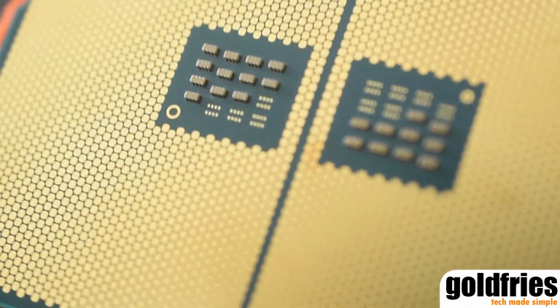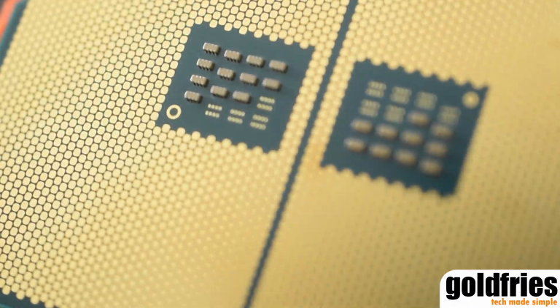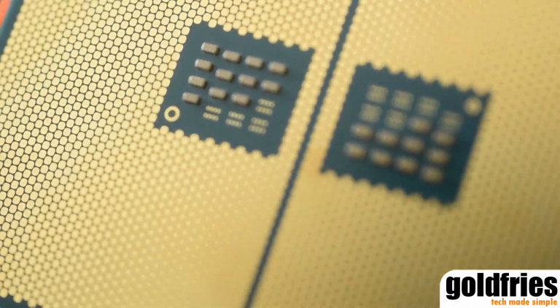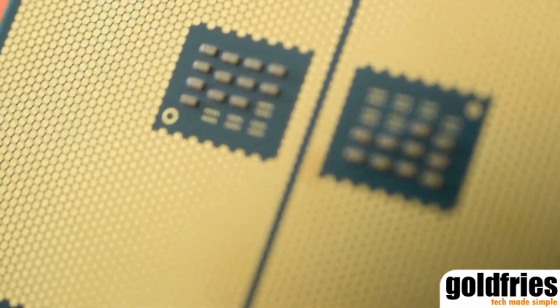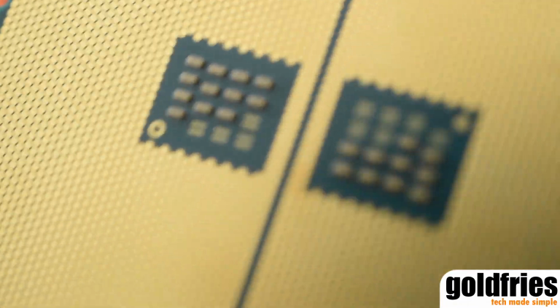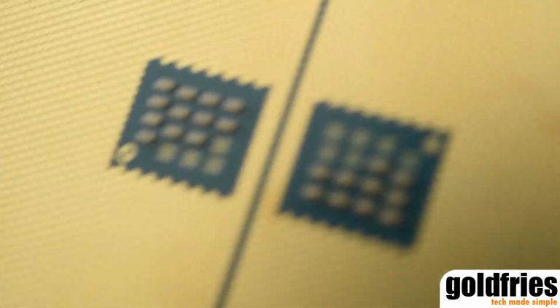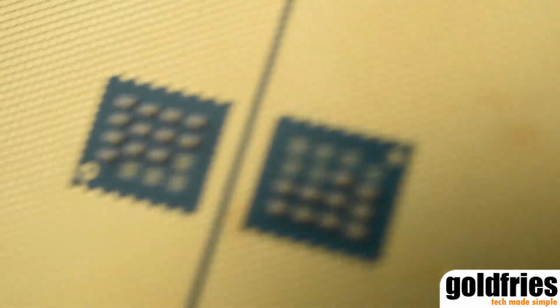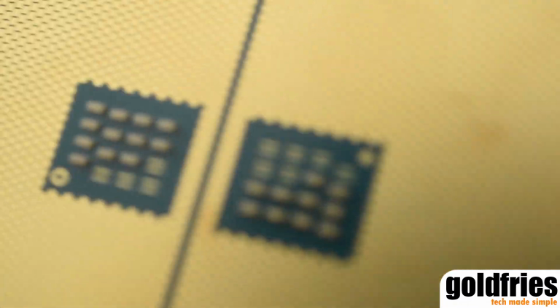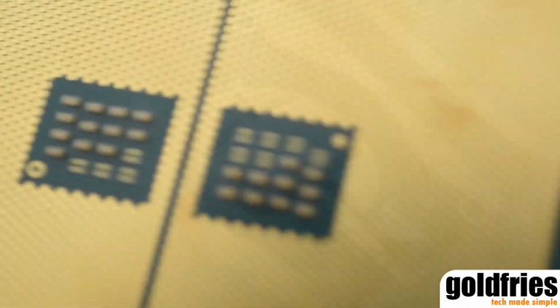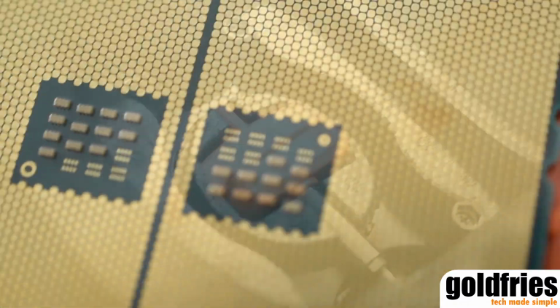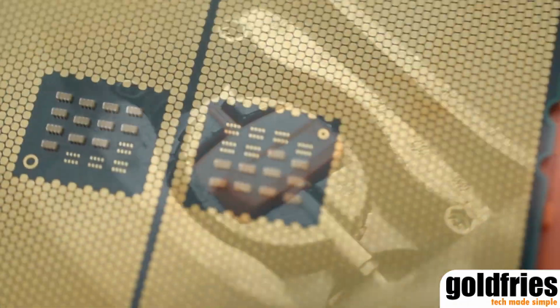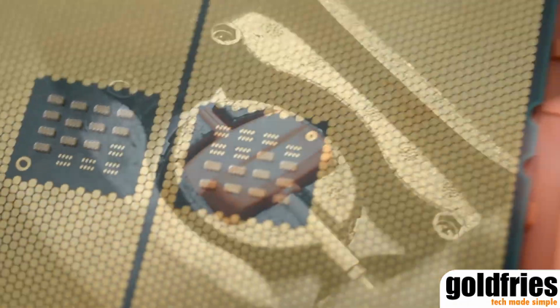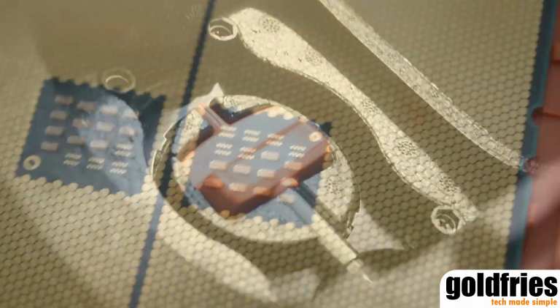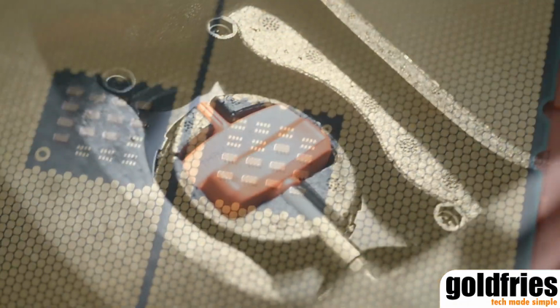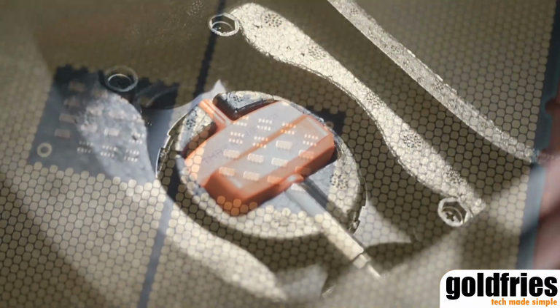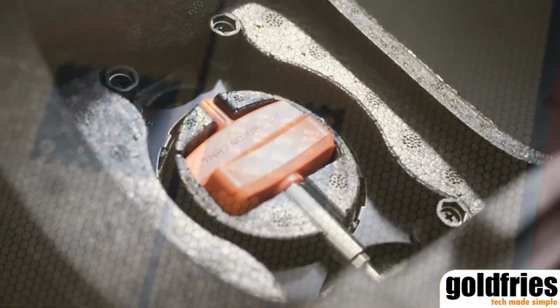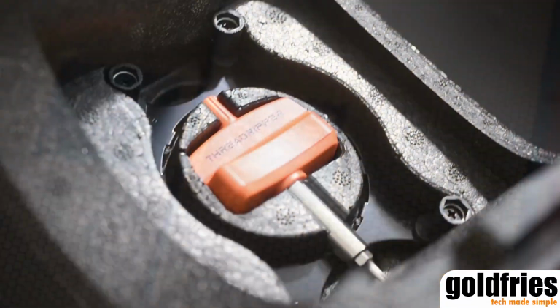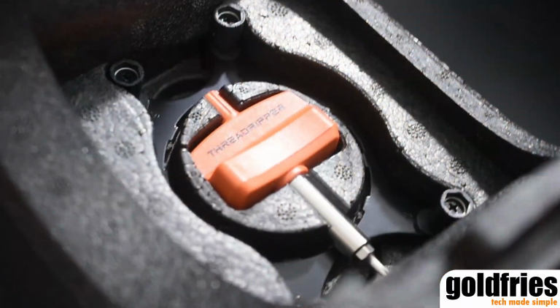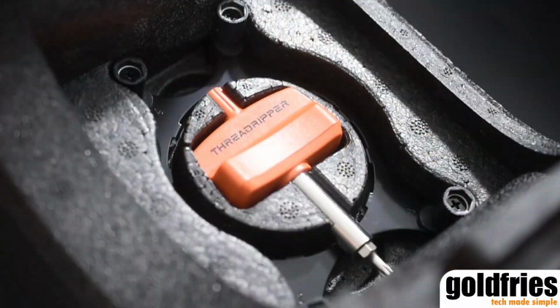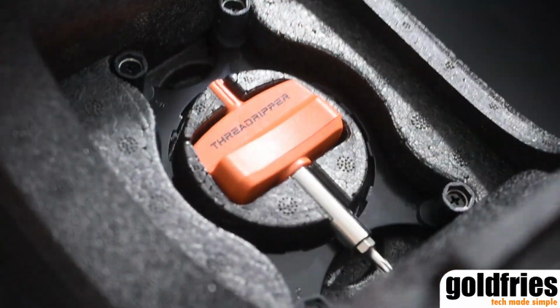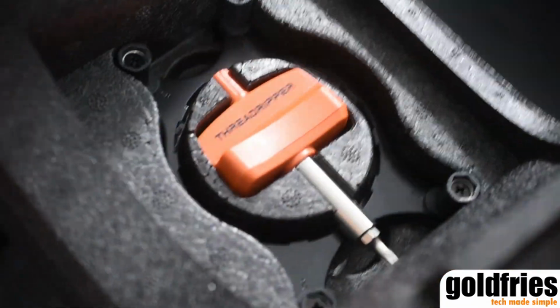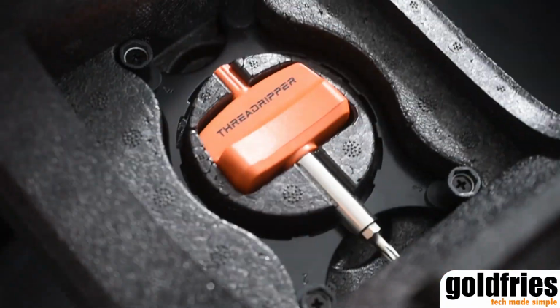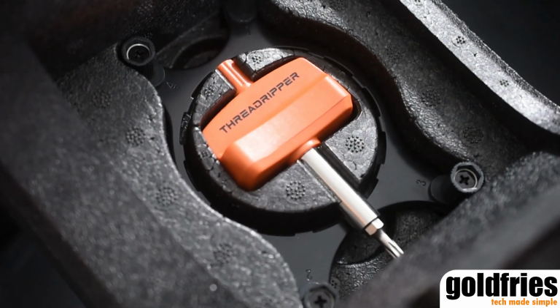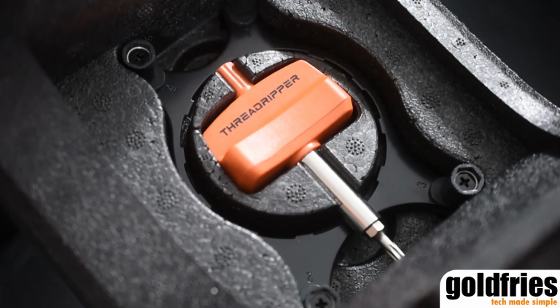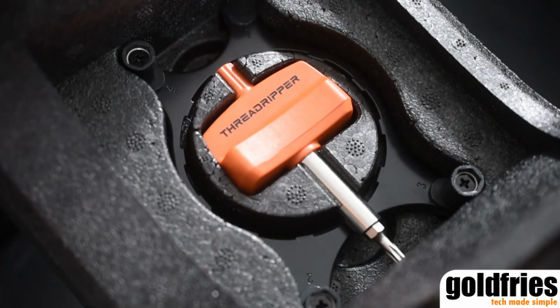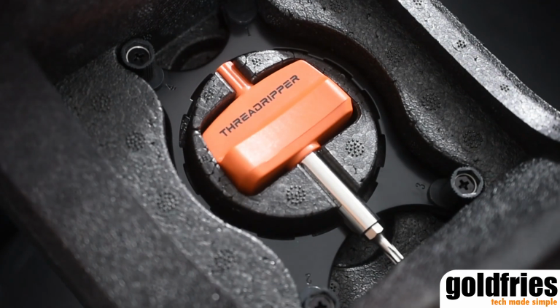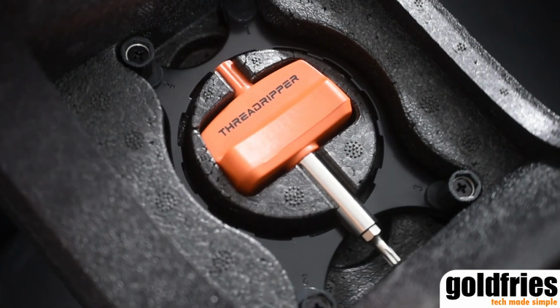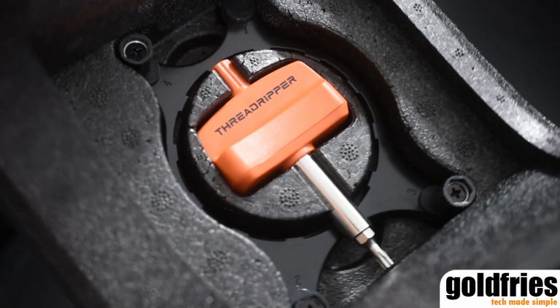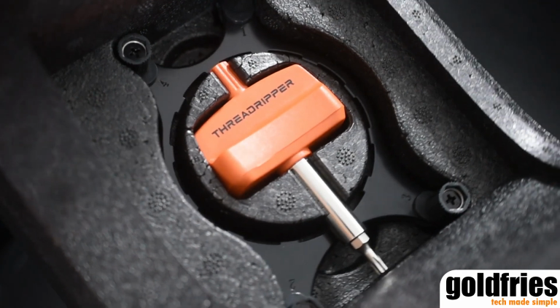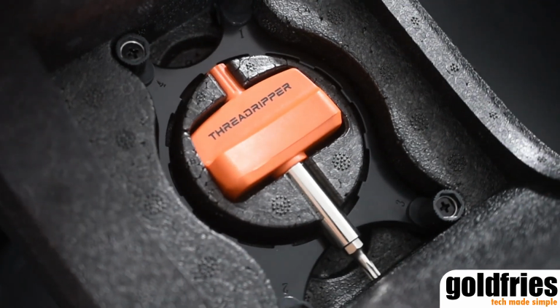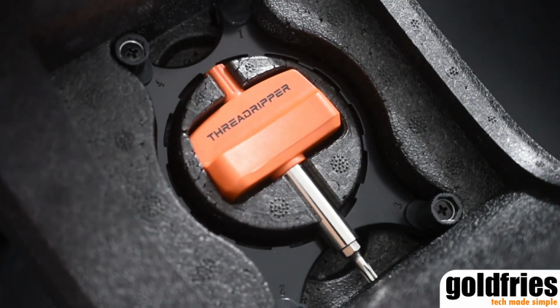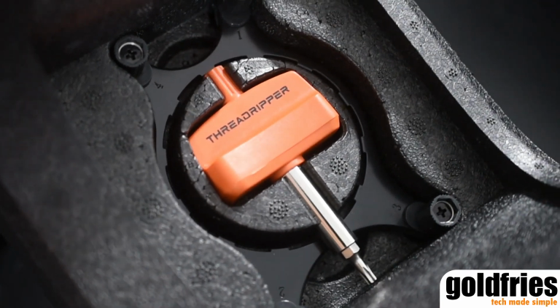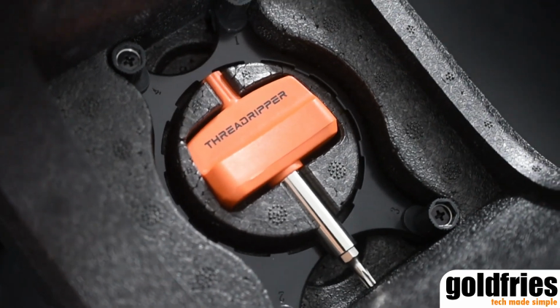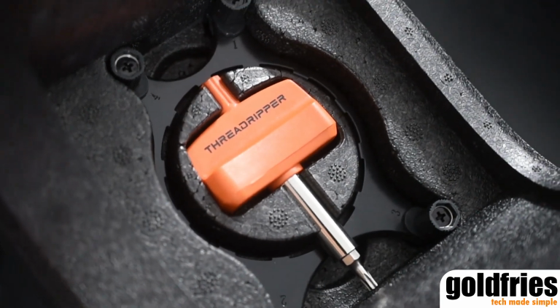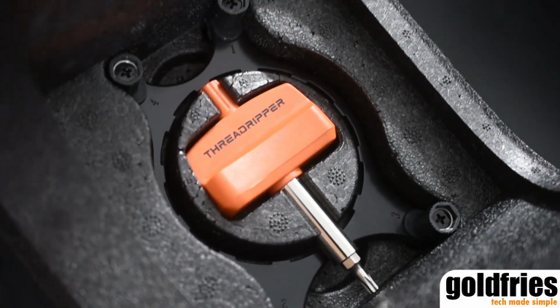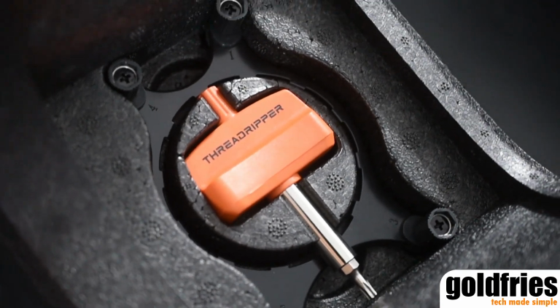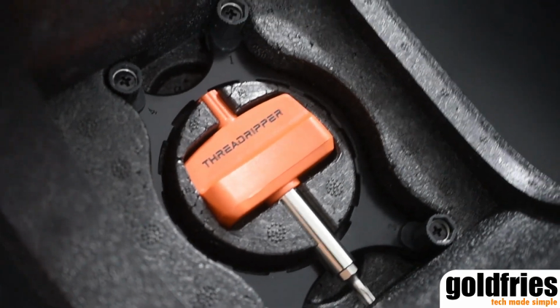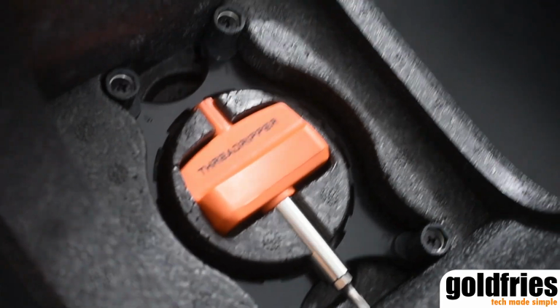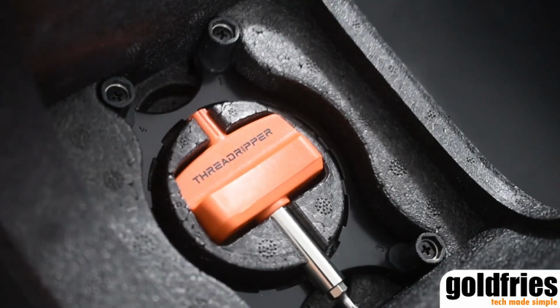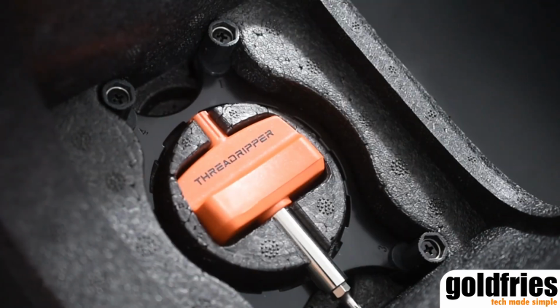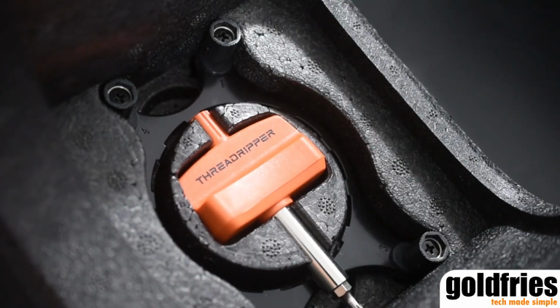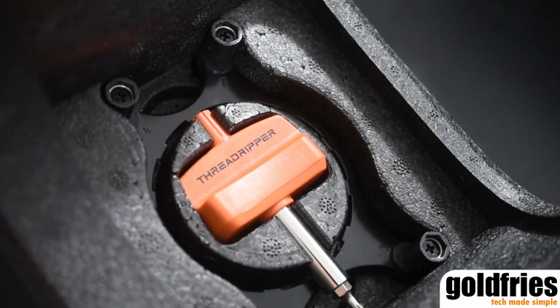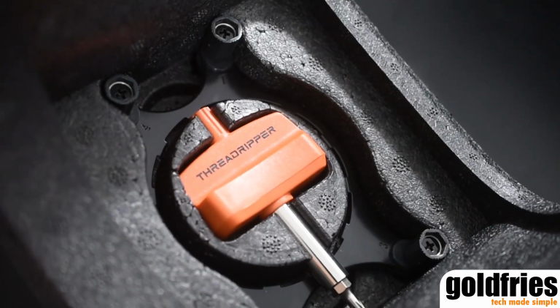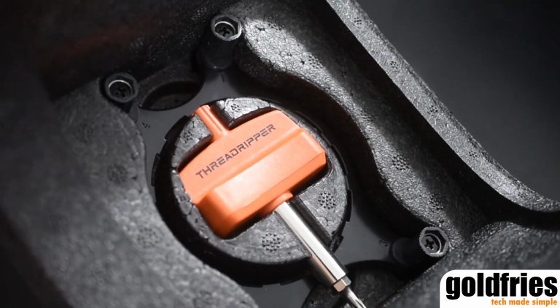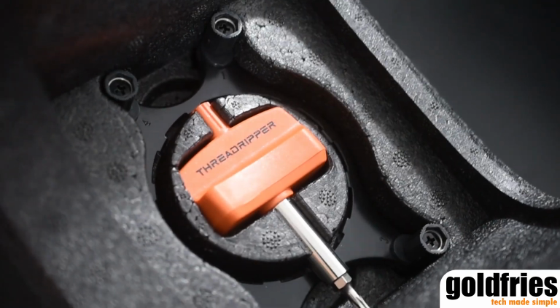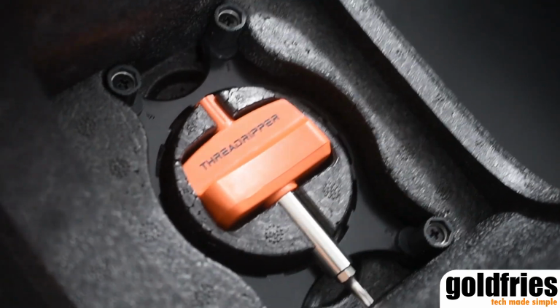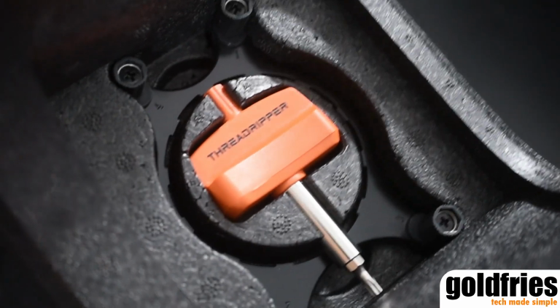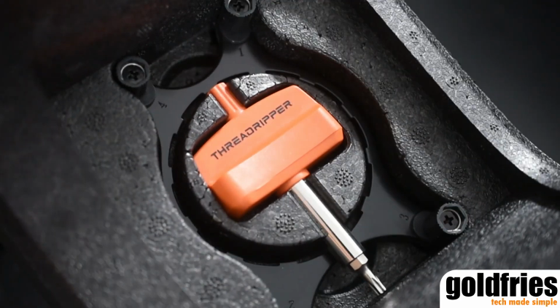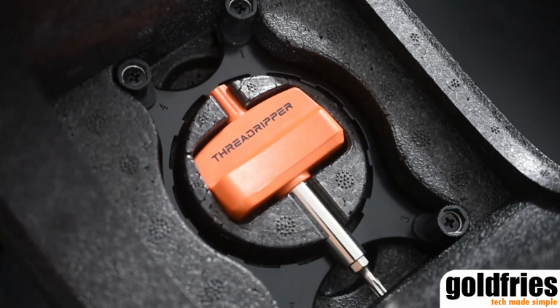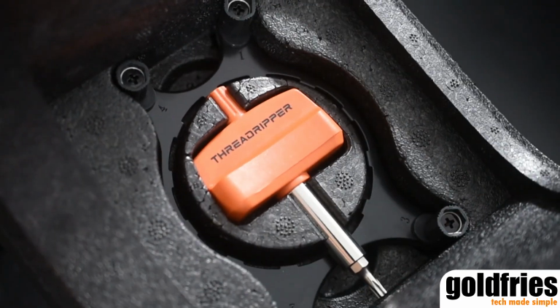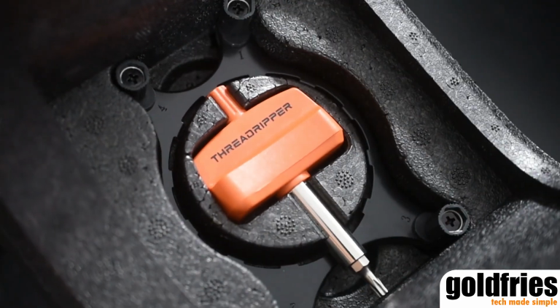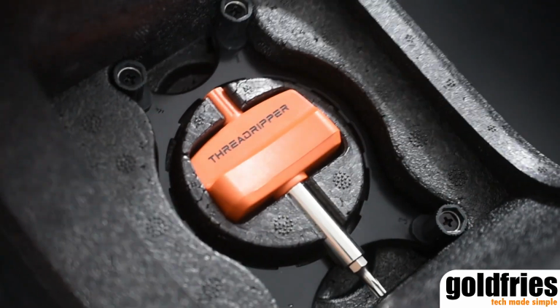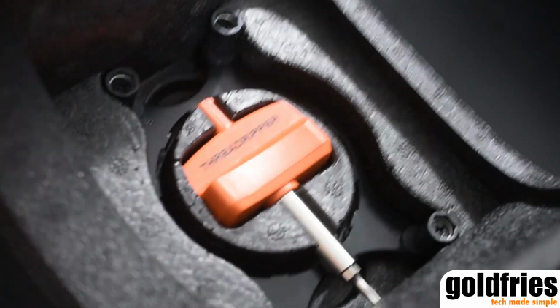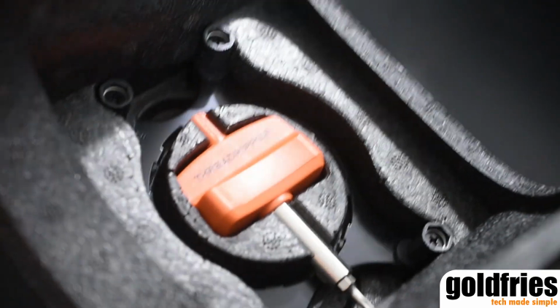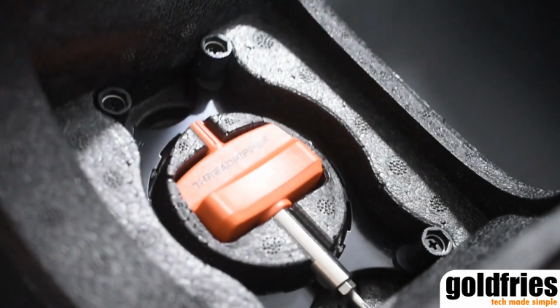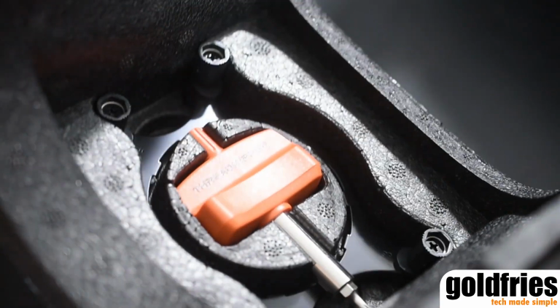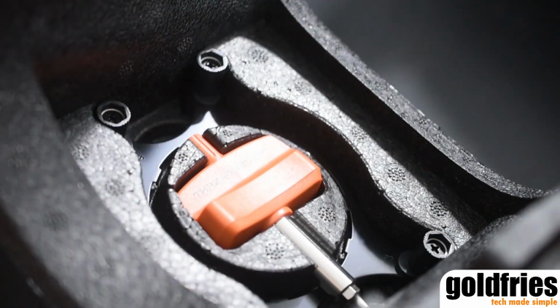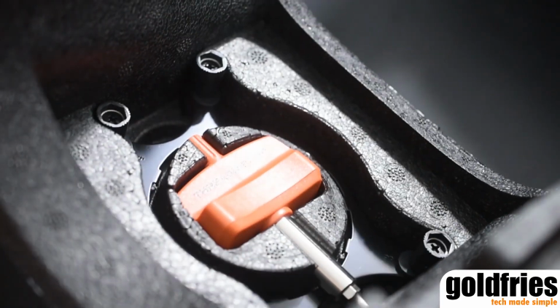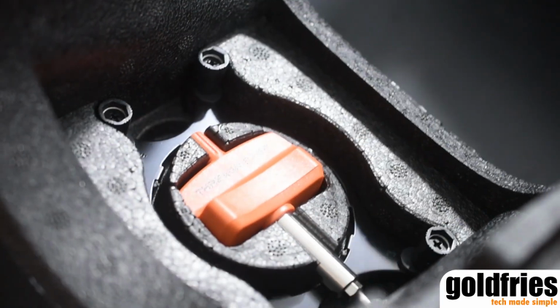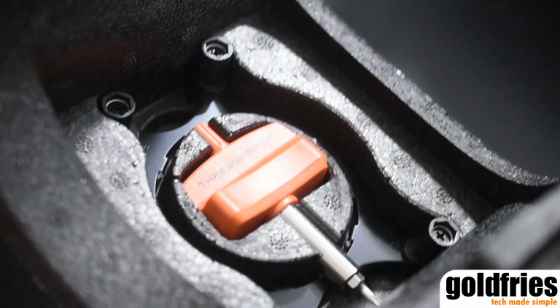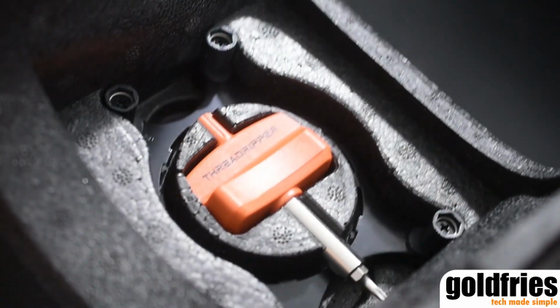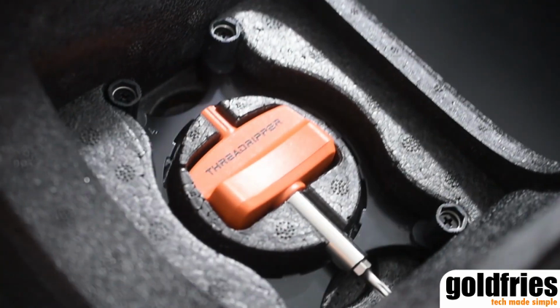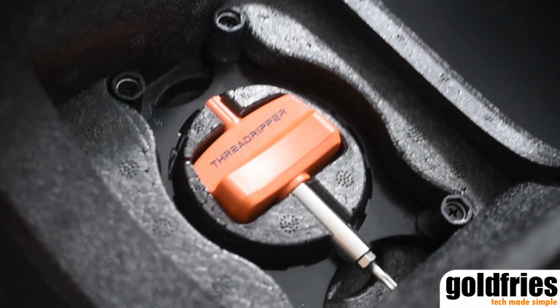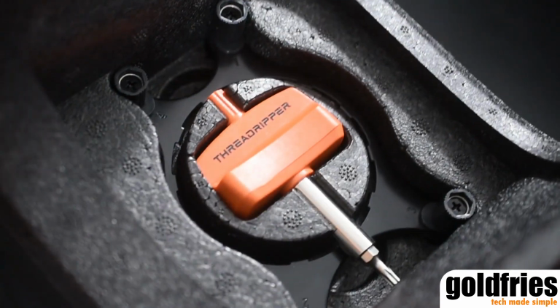Within the packaging, there are other critical accessories such as the screwdriver and the TR4 mounting bracket.